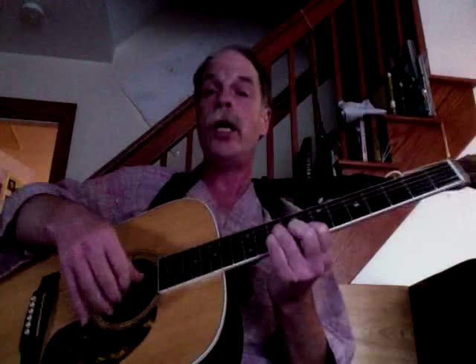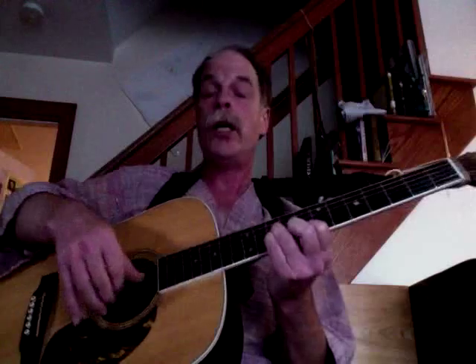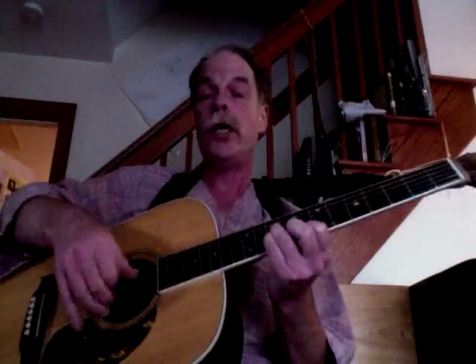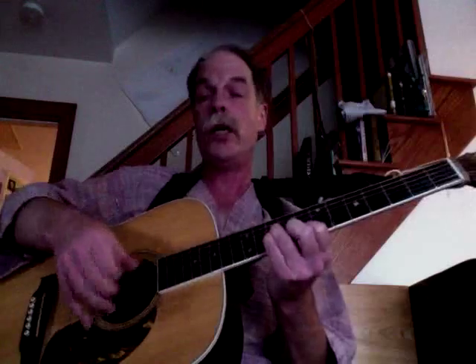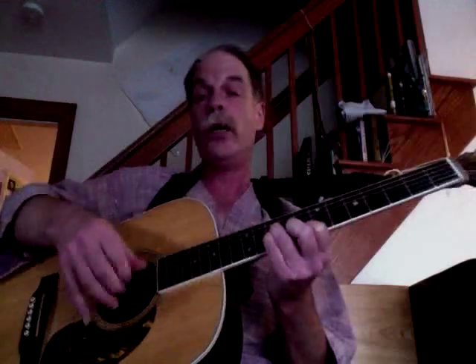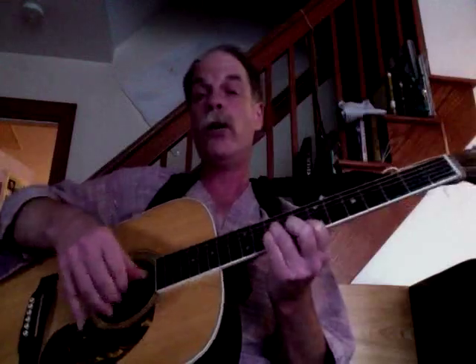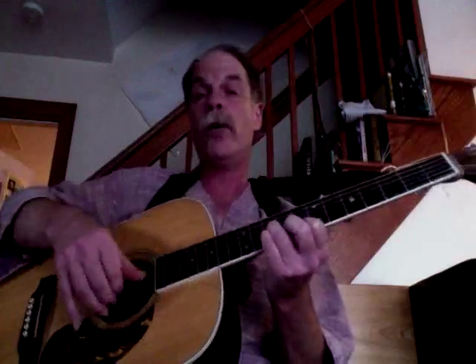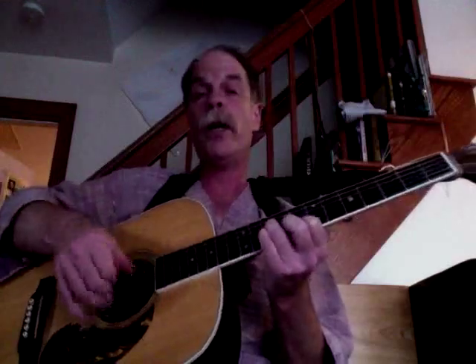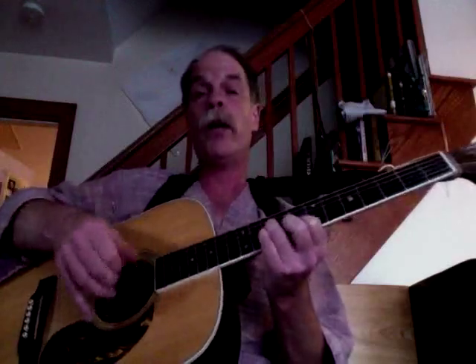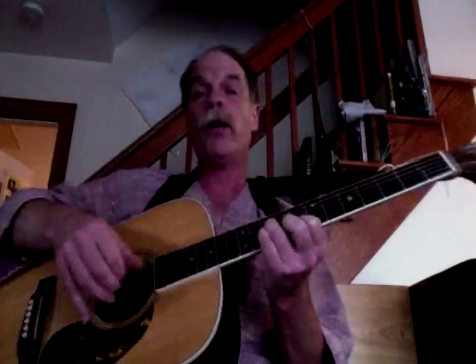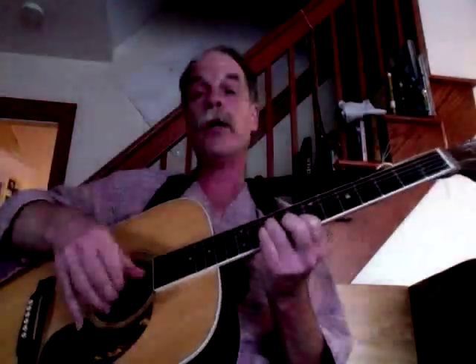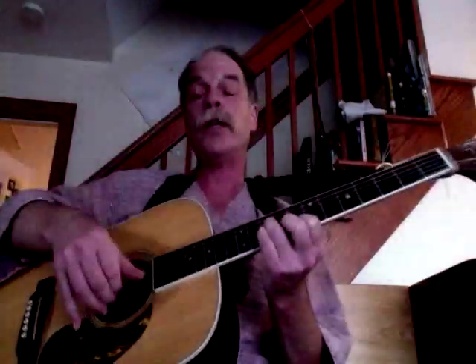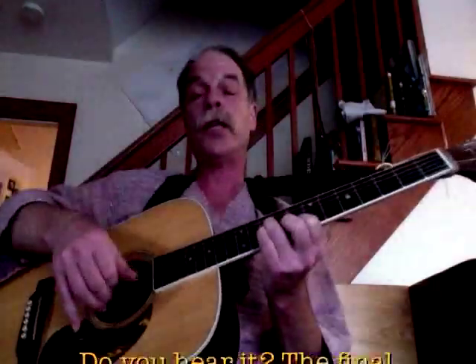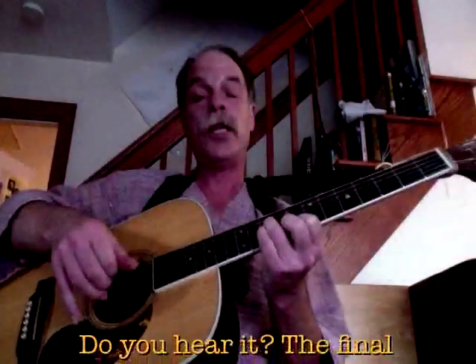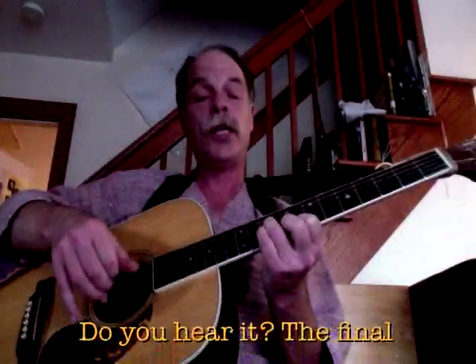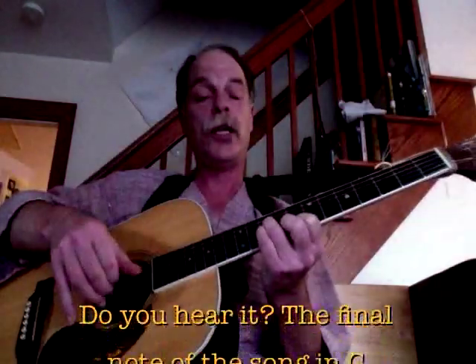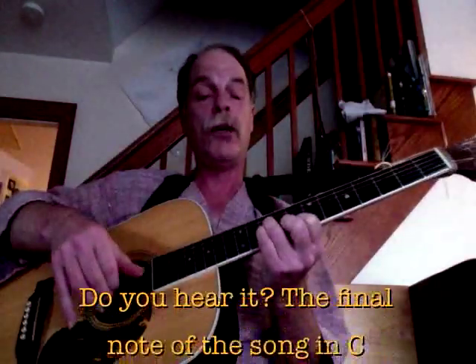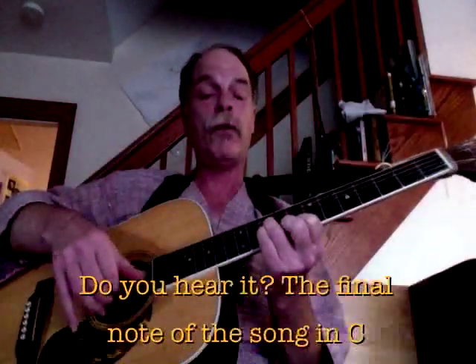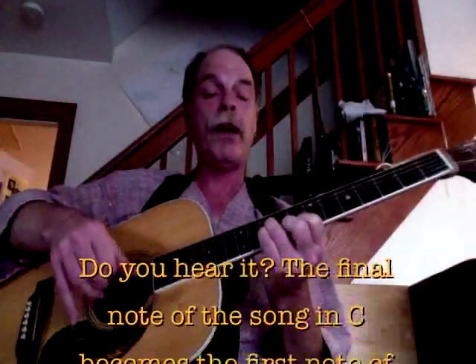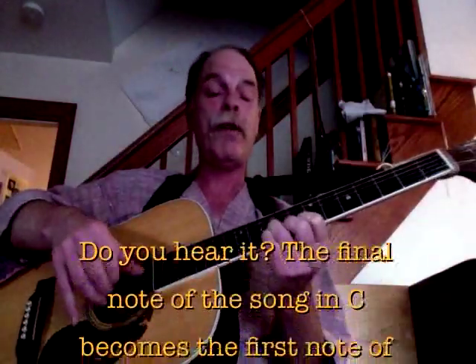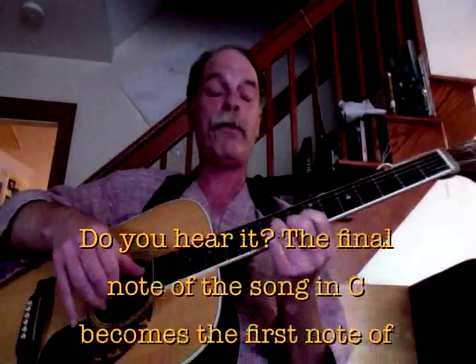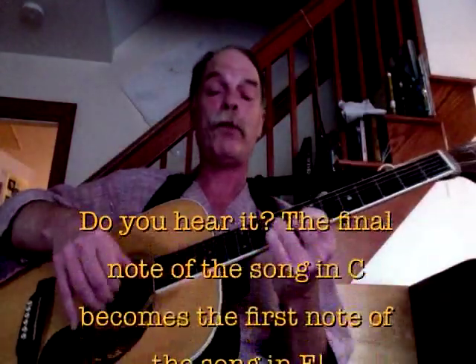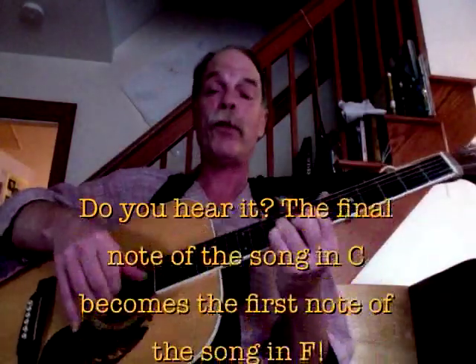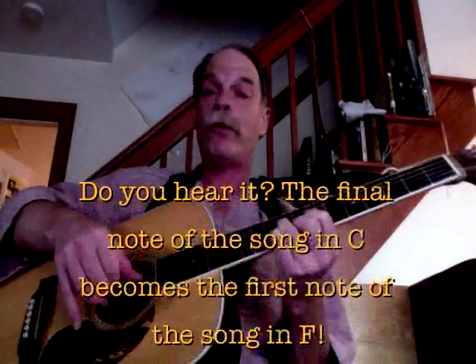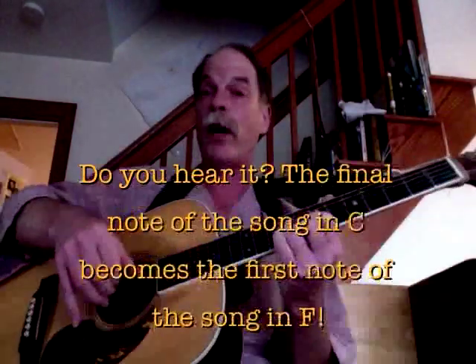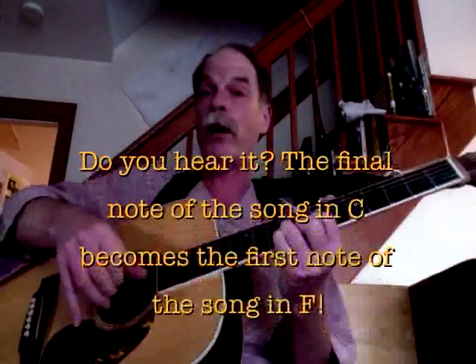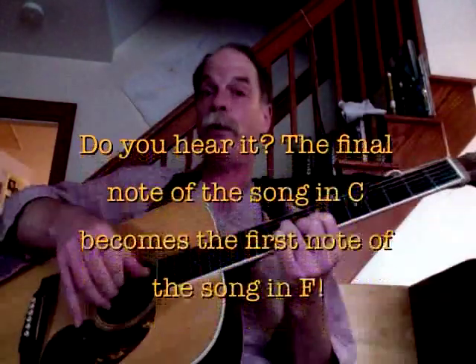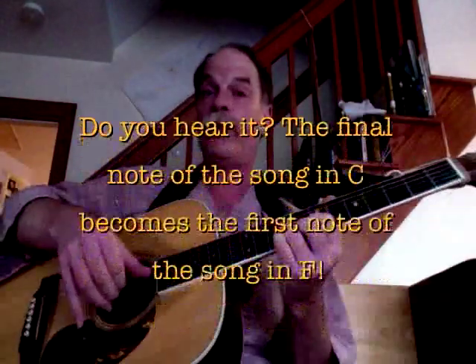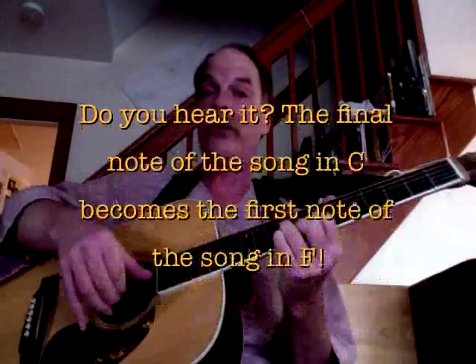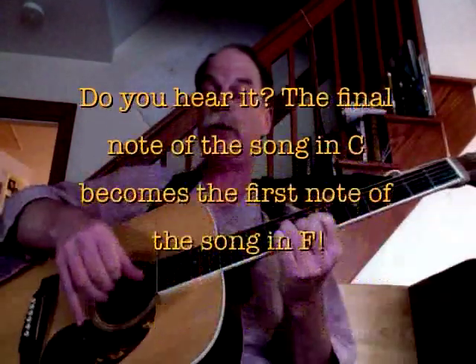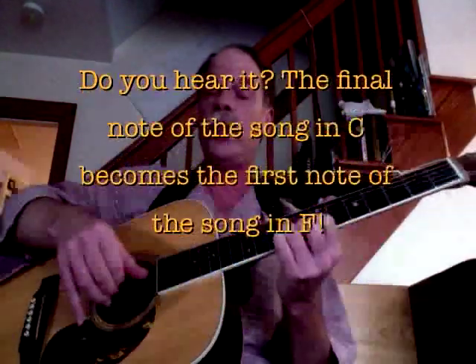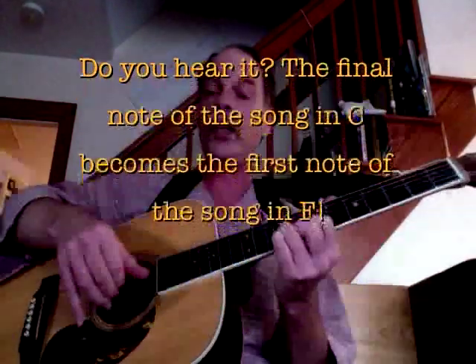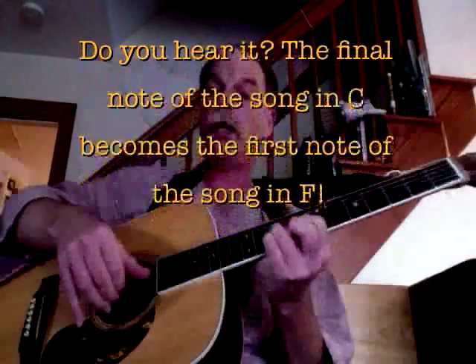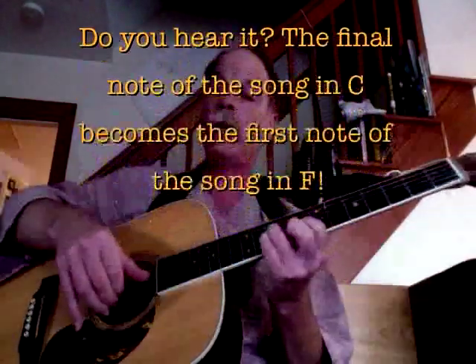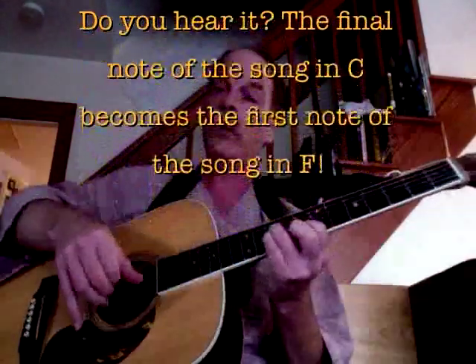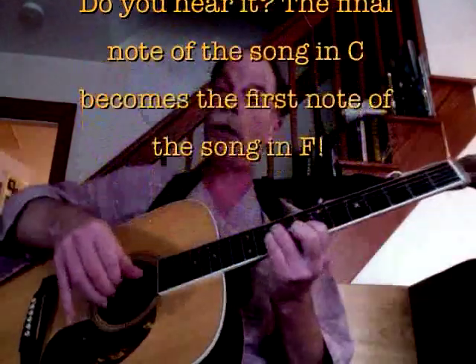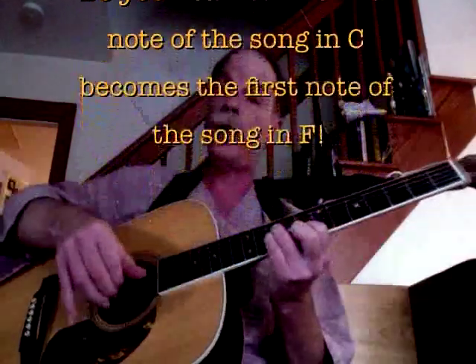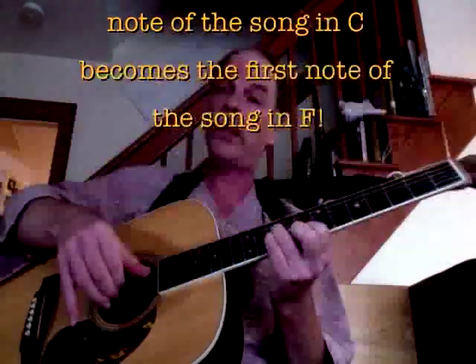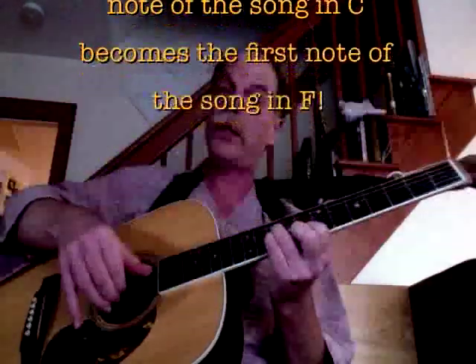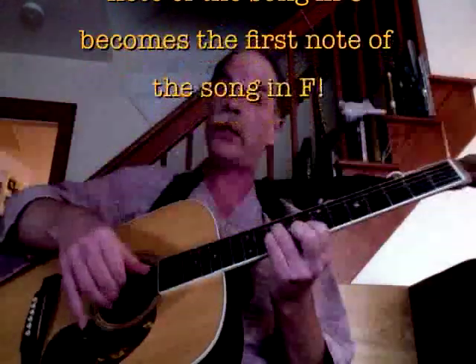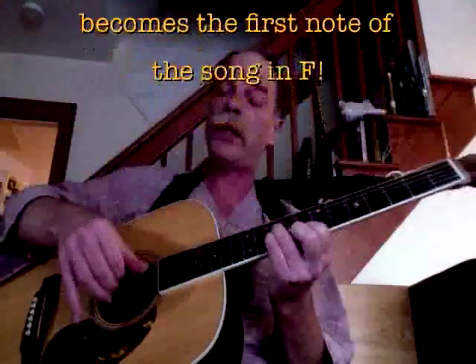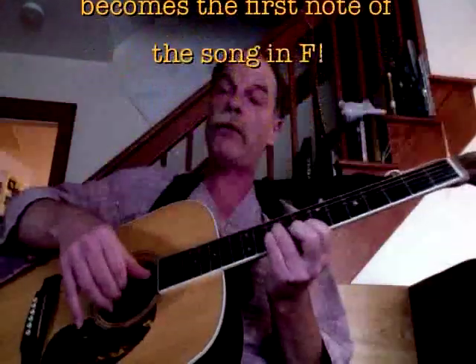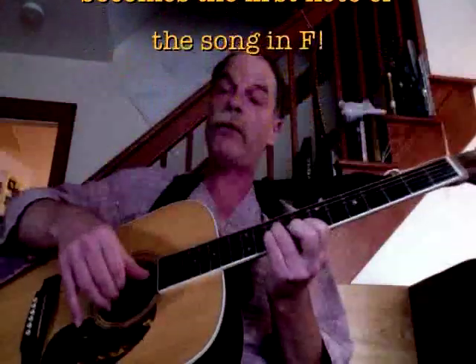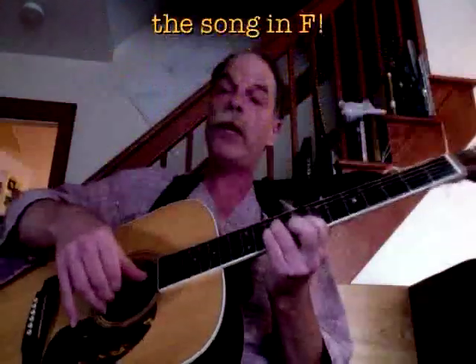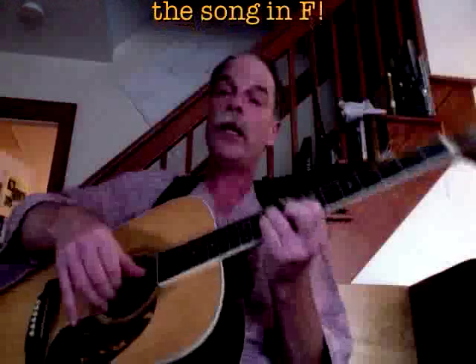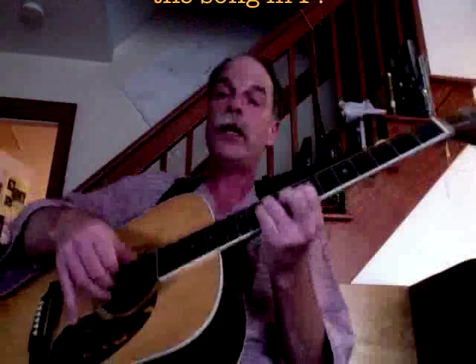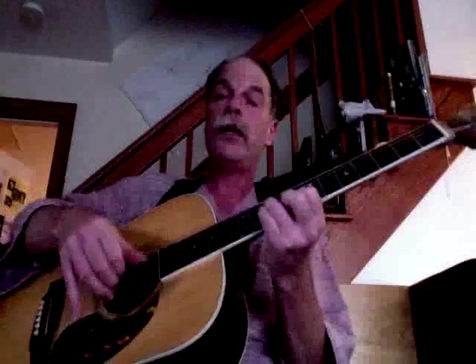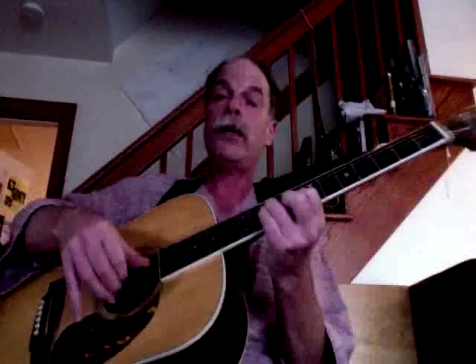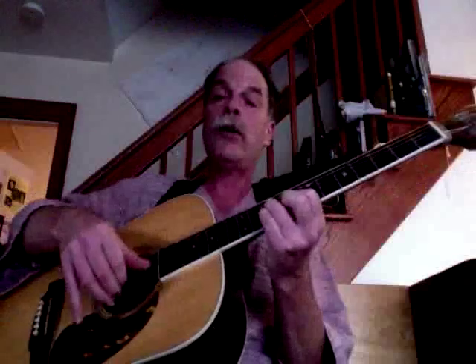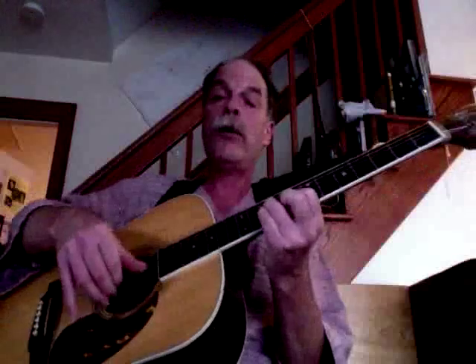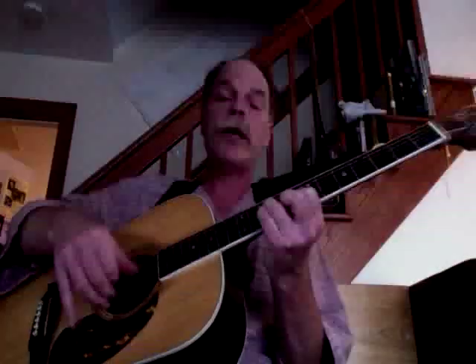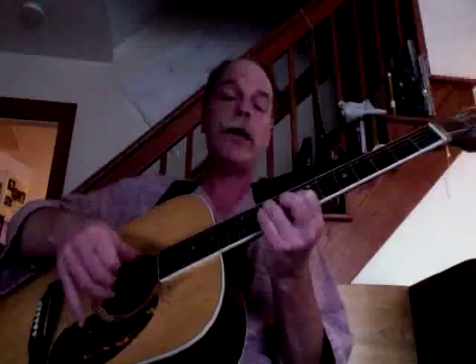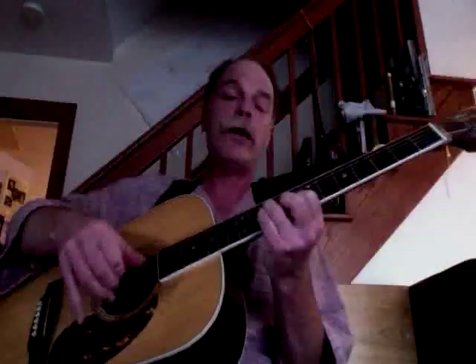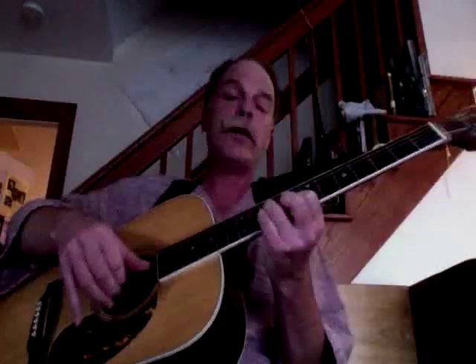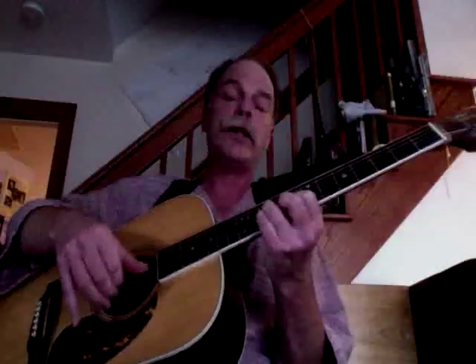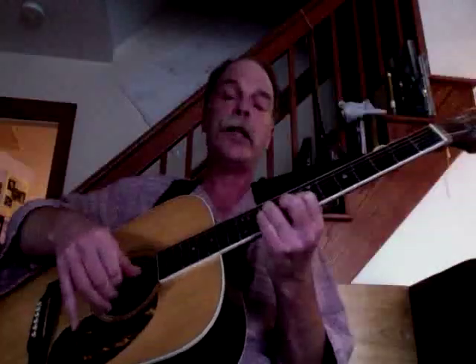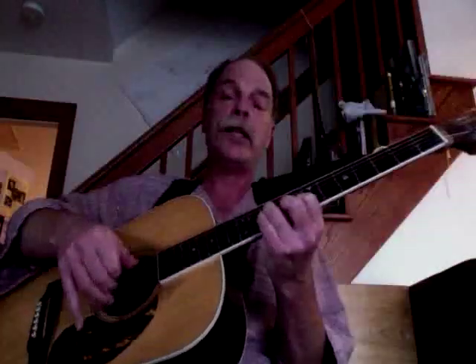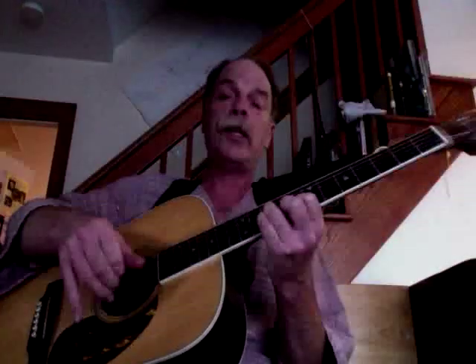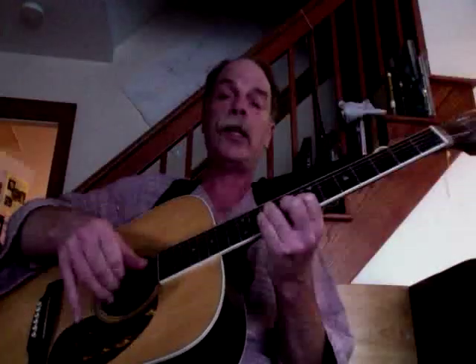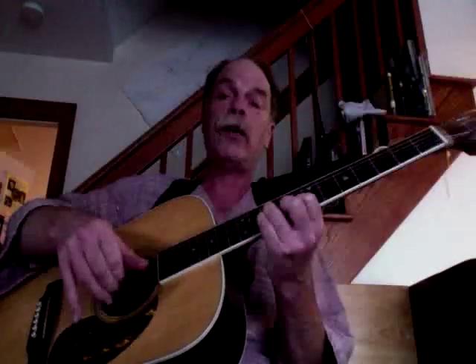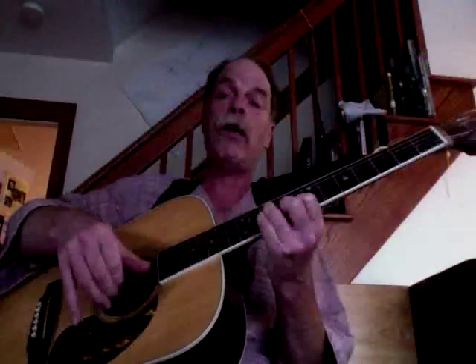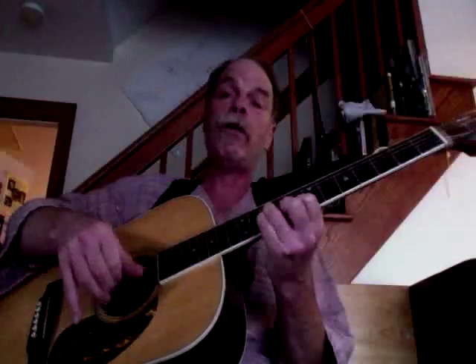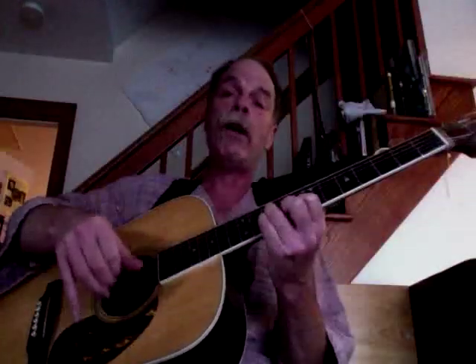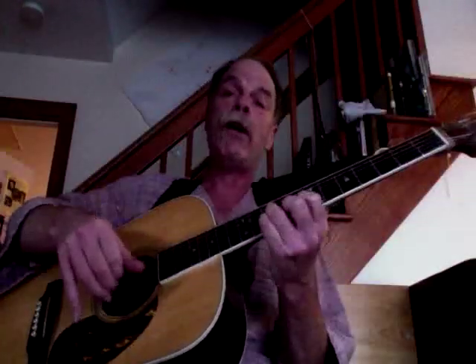Here we are in the key of F. The 5 is C and the 1 is F.